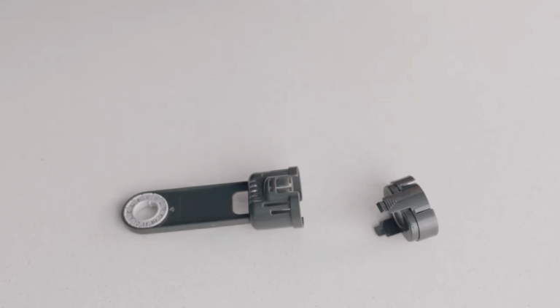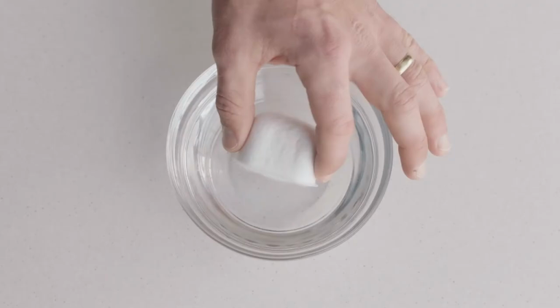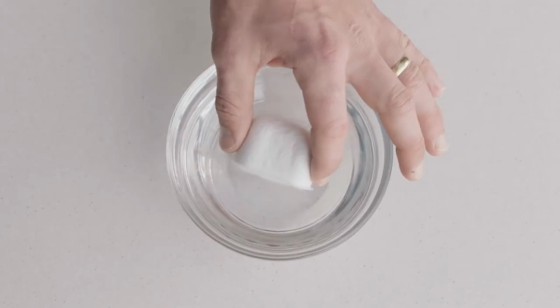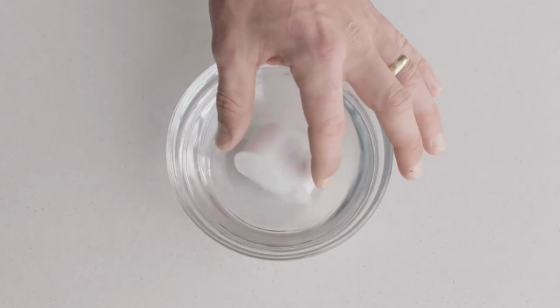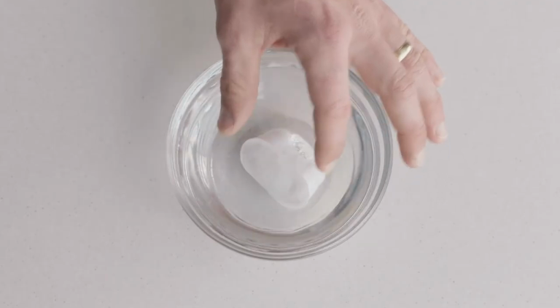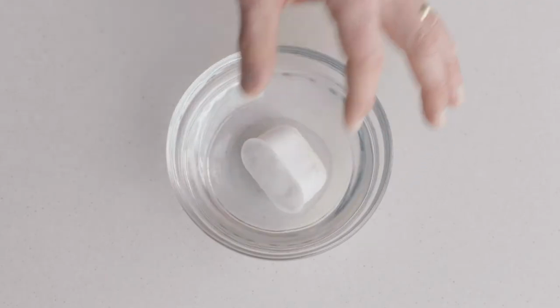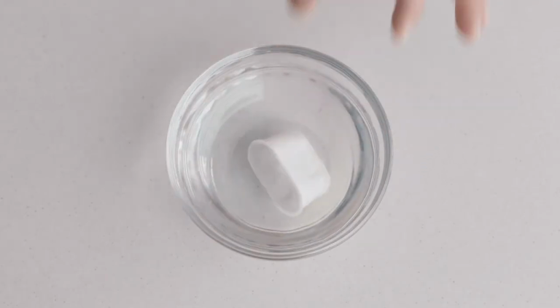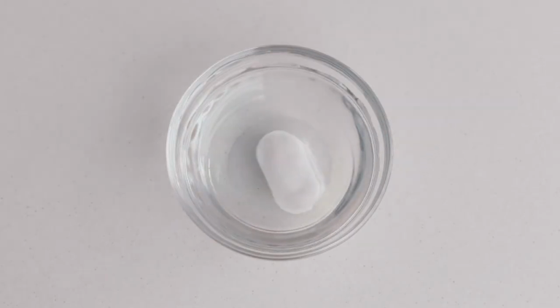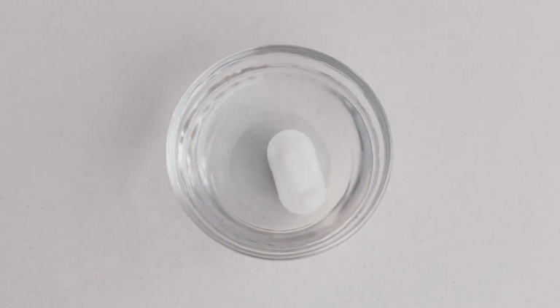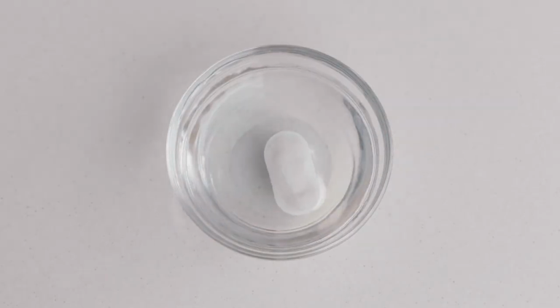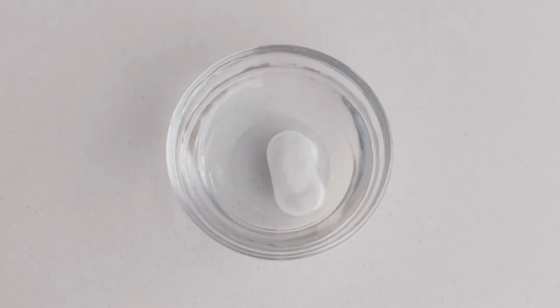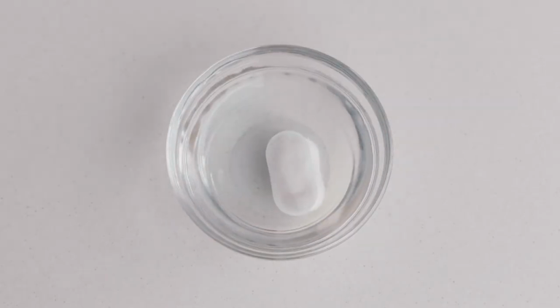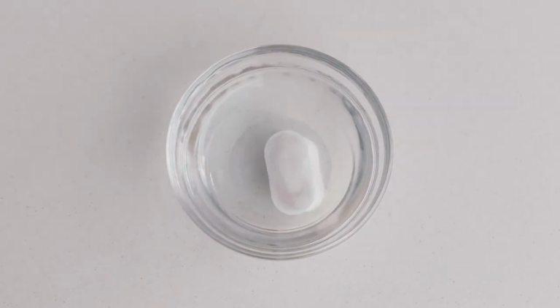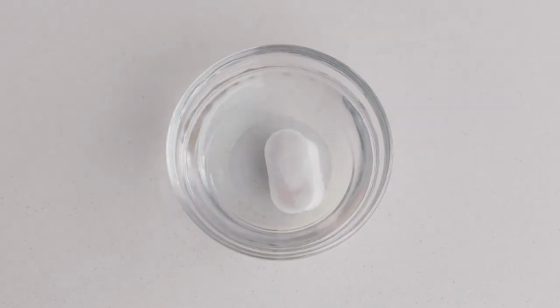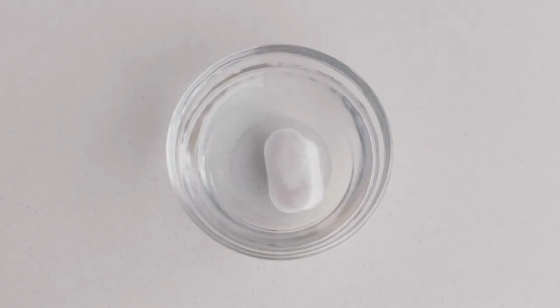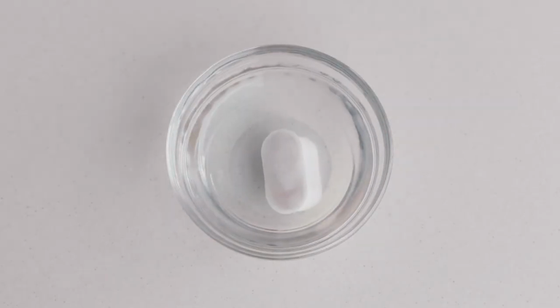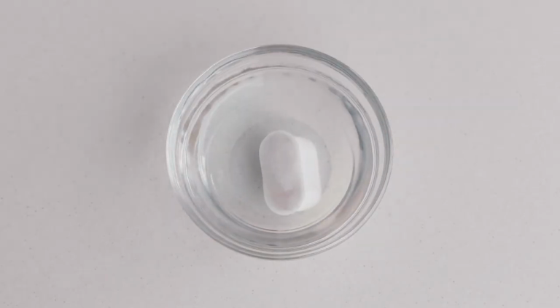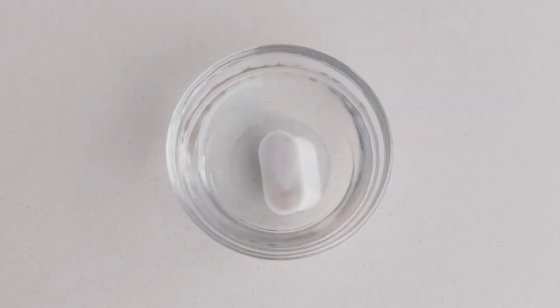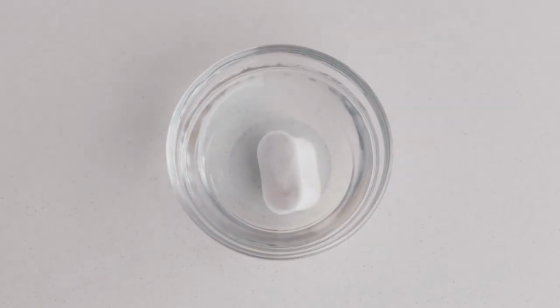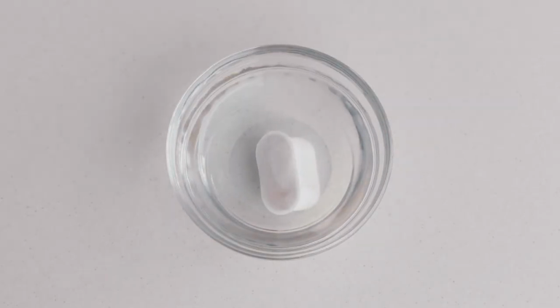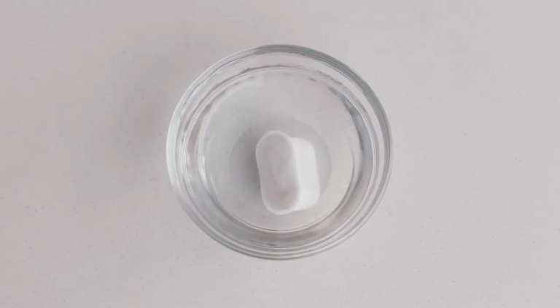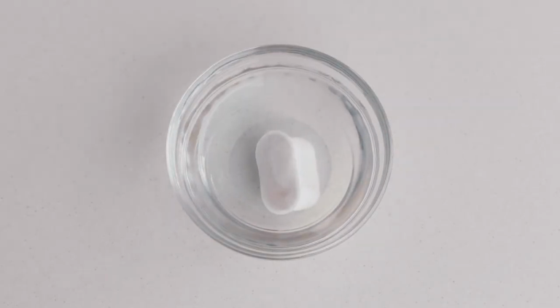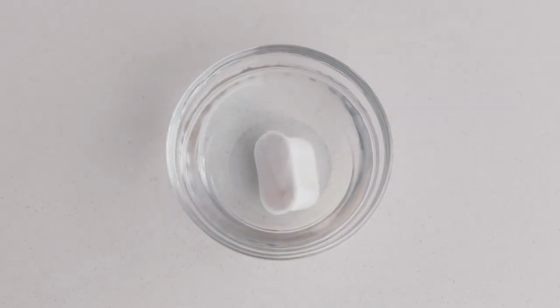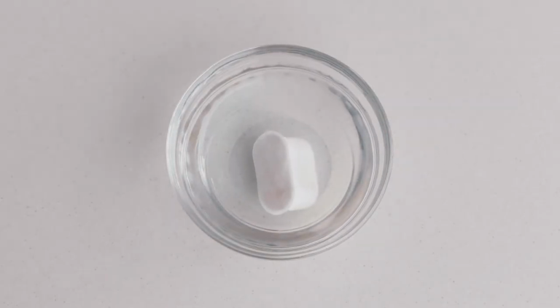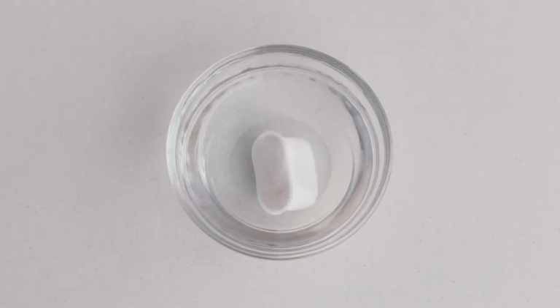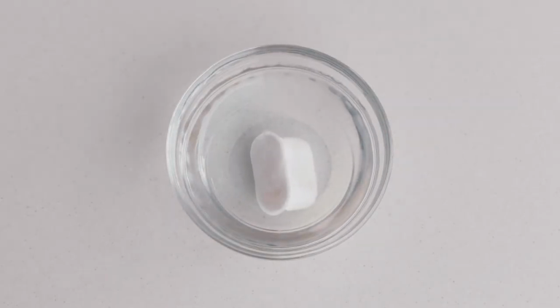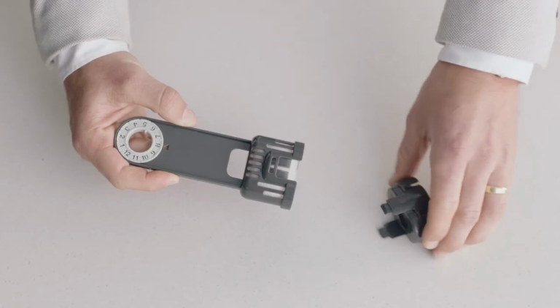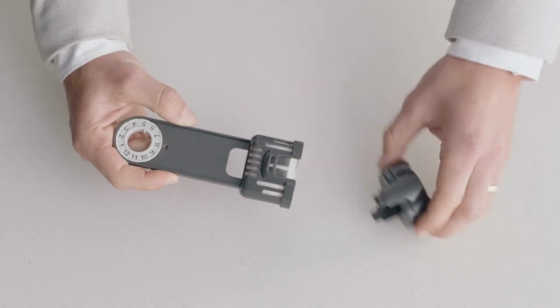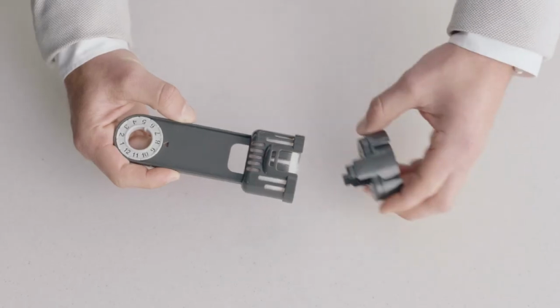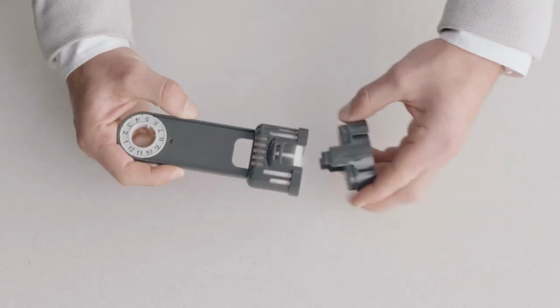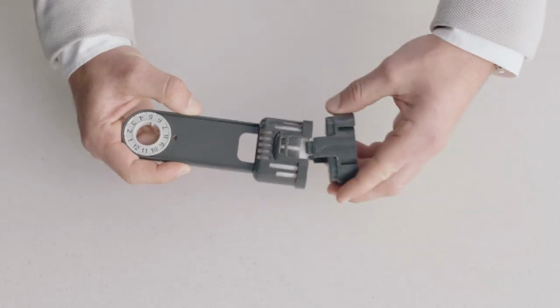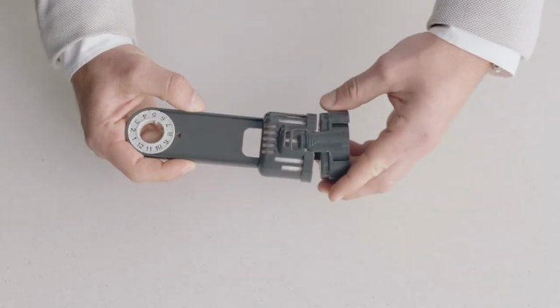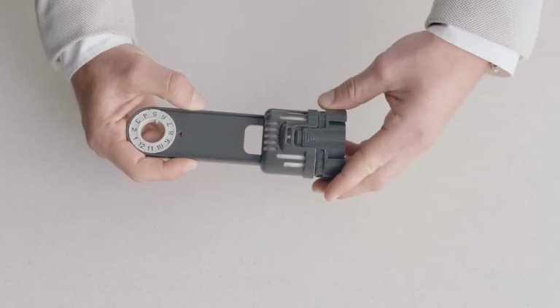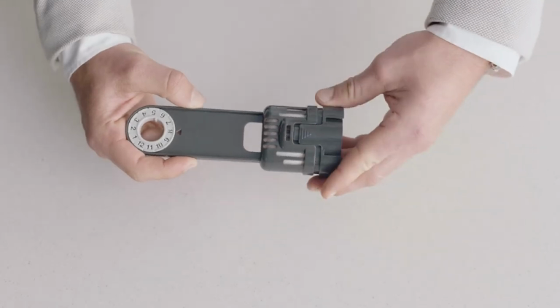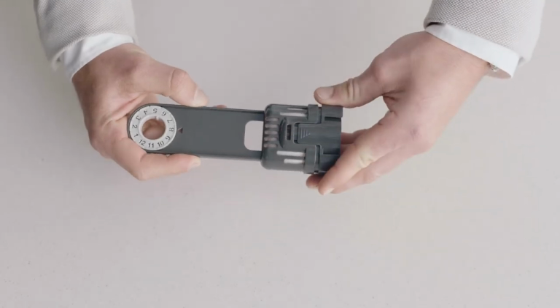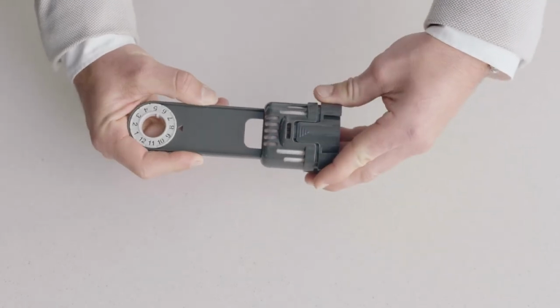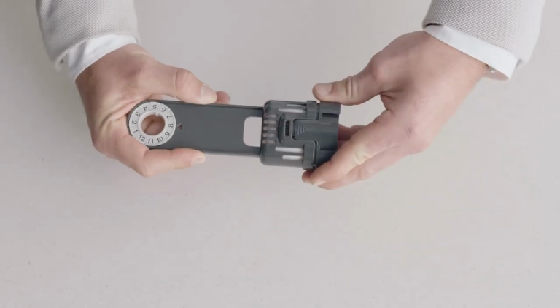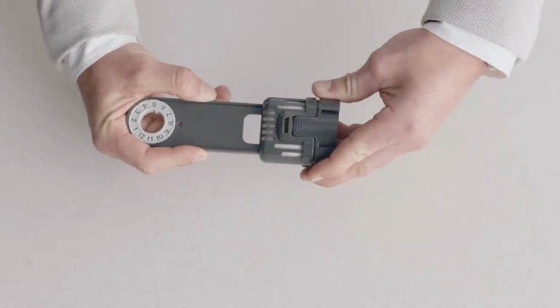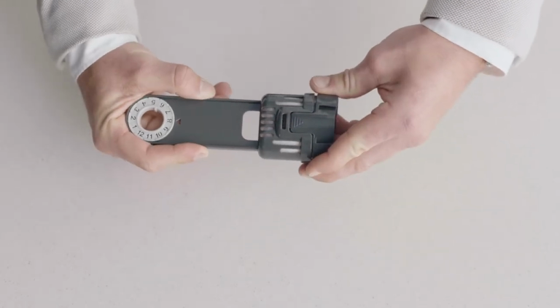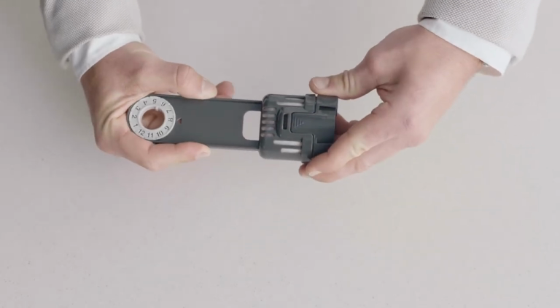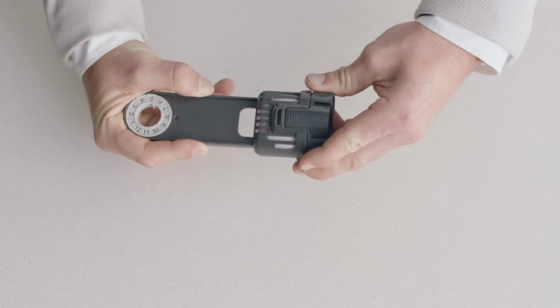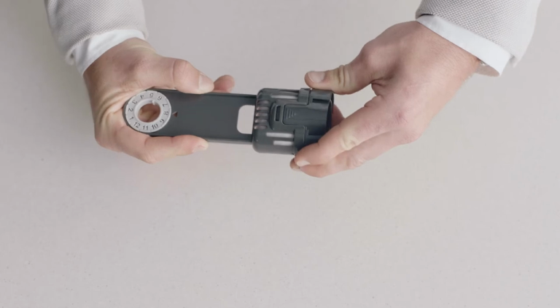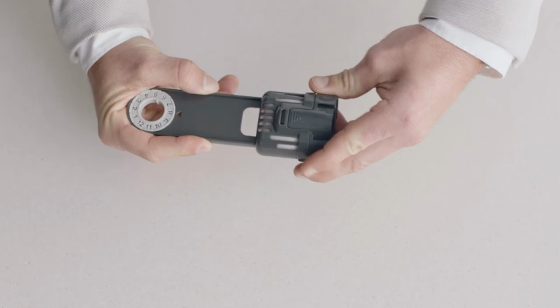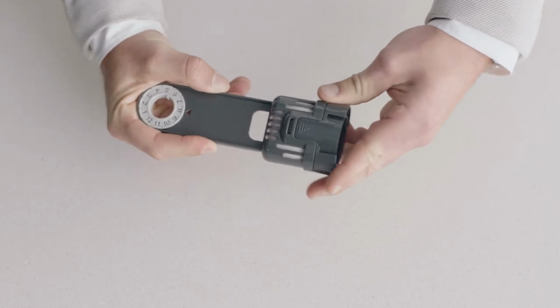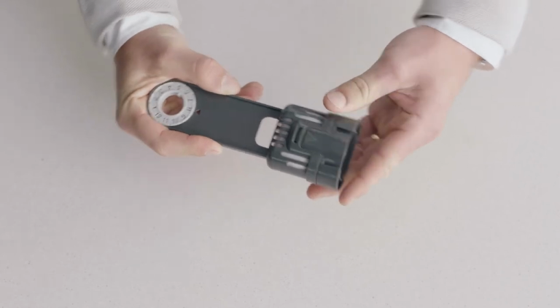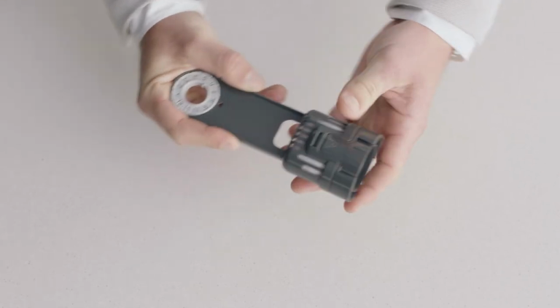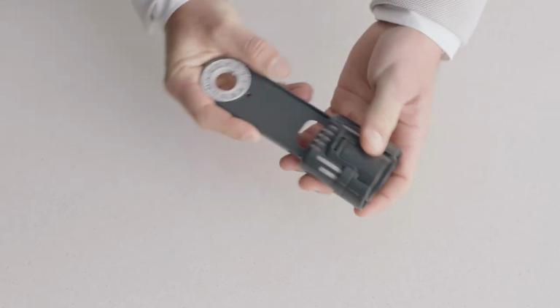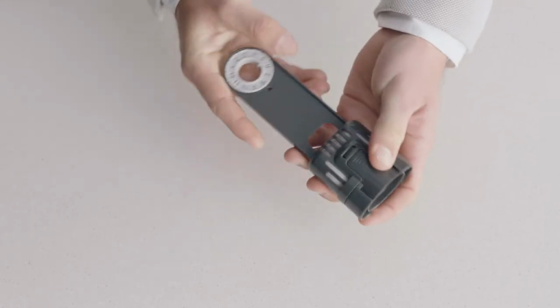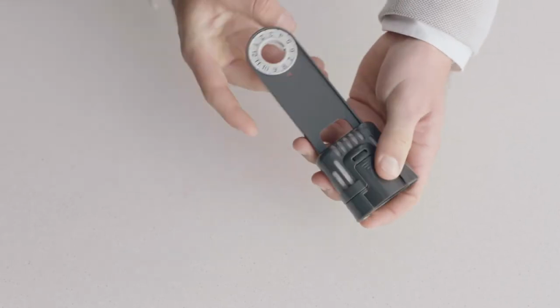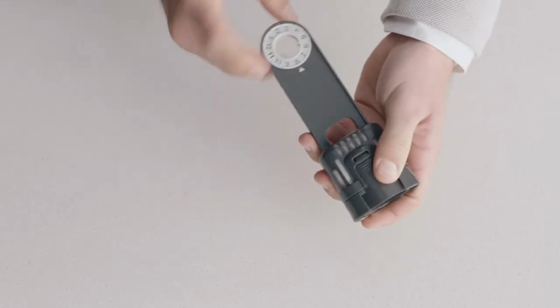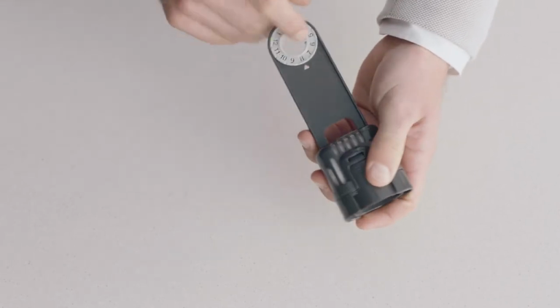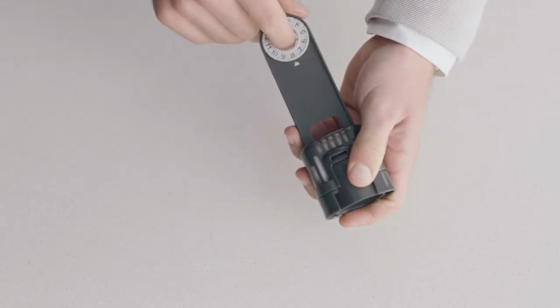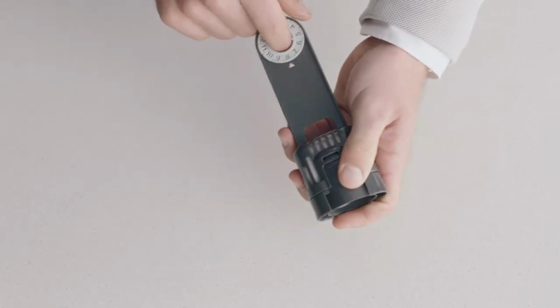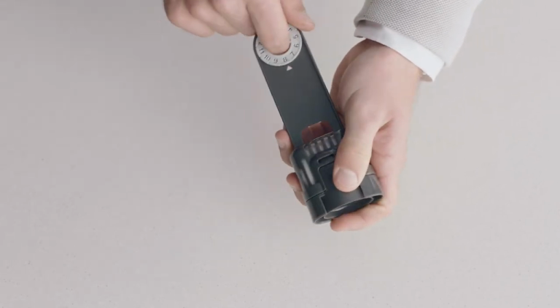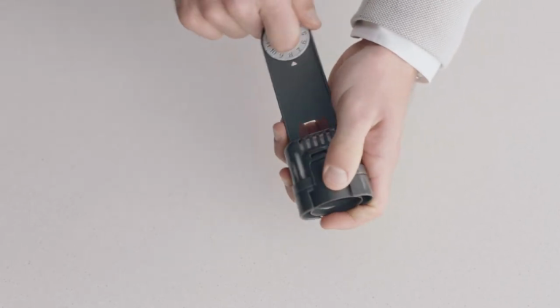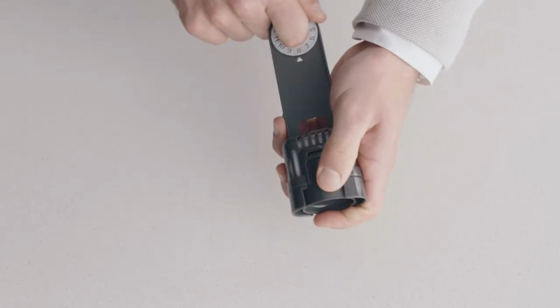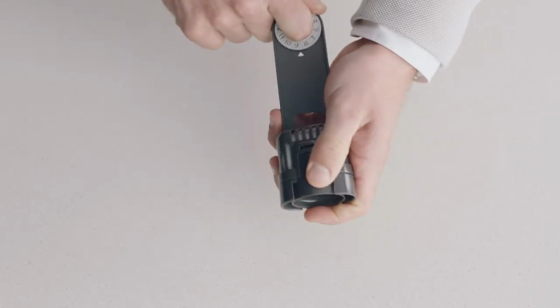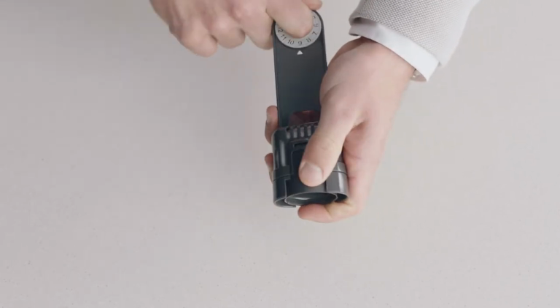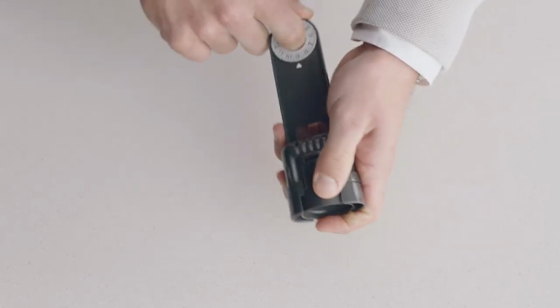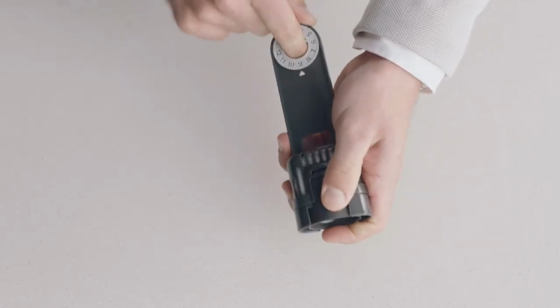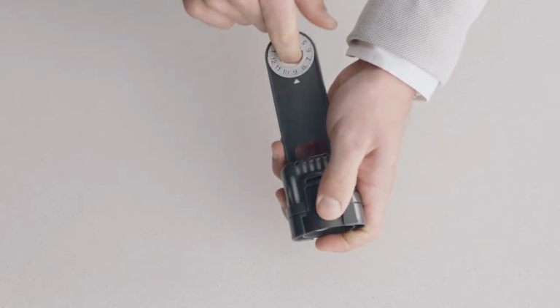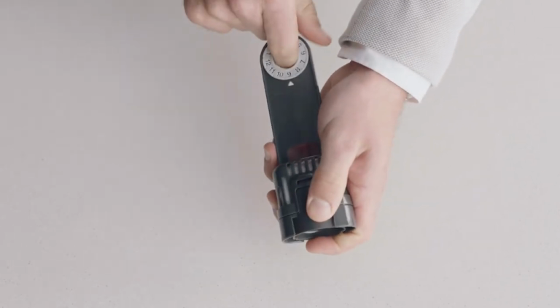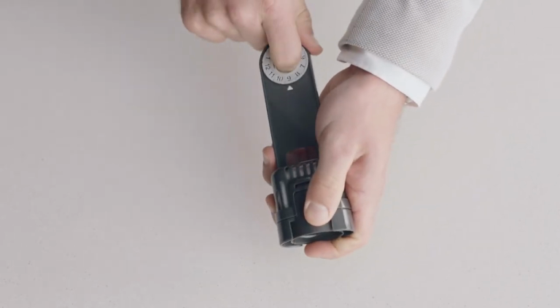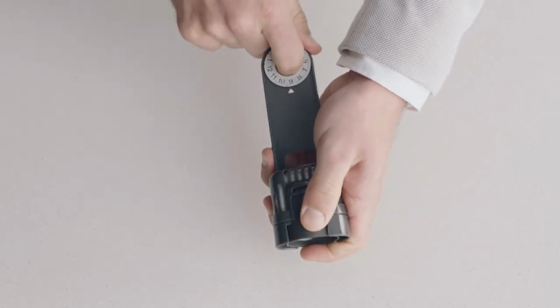Soak the new filter for 5 minutes, then rinse and assemble to mesh. Set the replacement date to 2 months ahead.